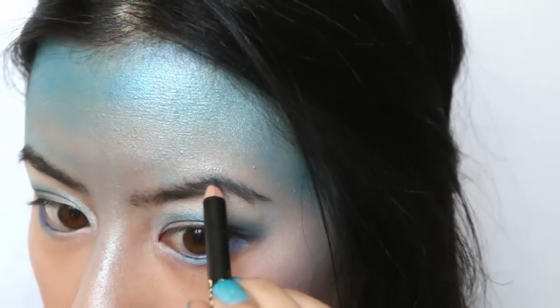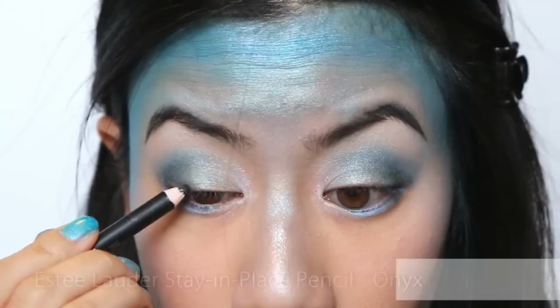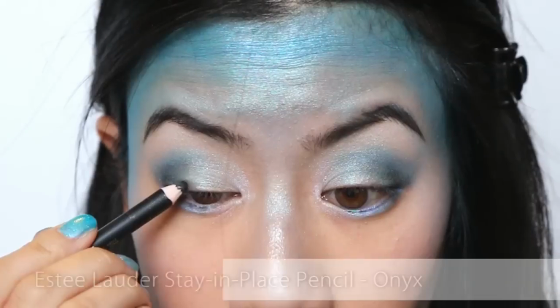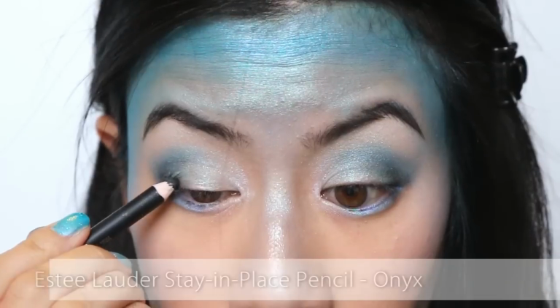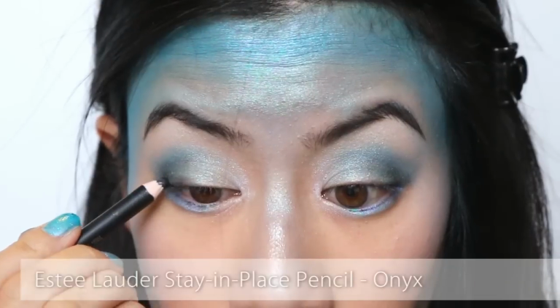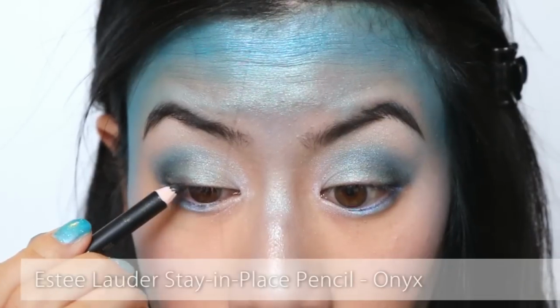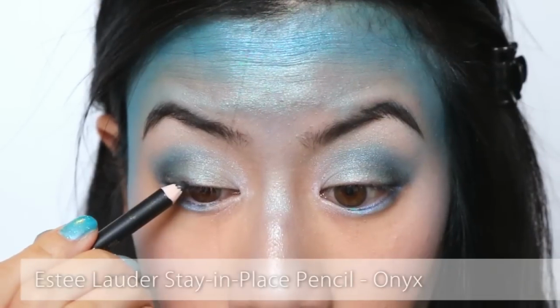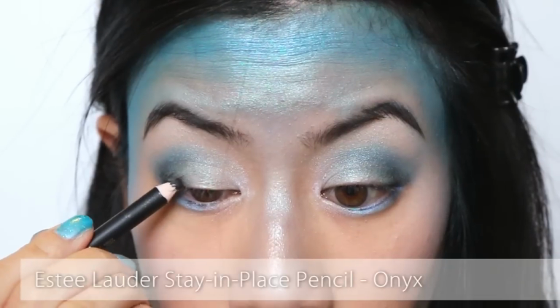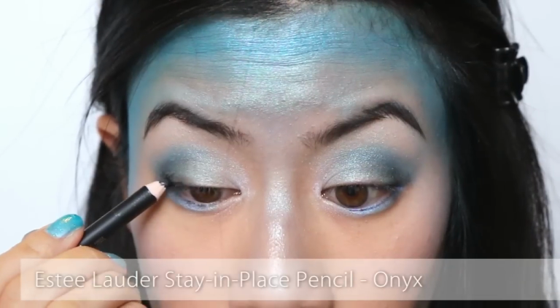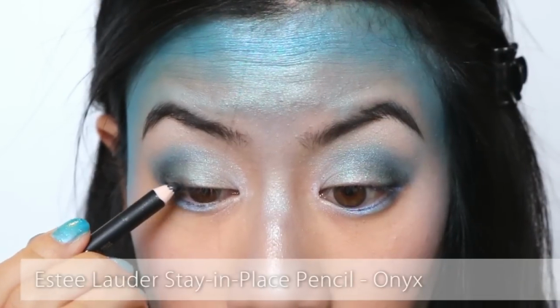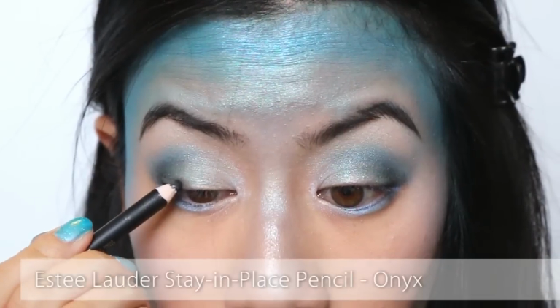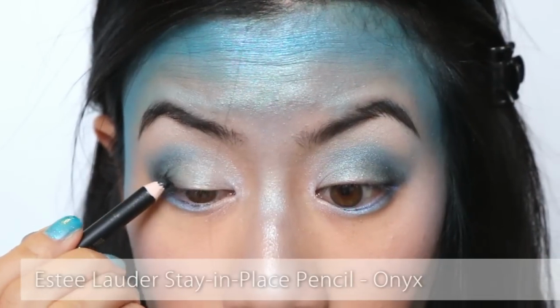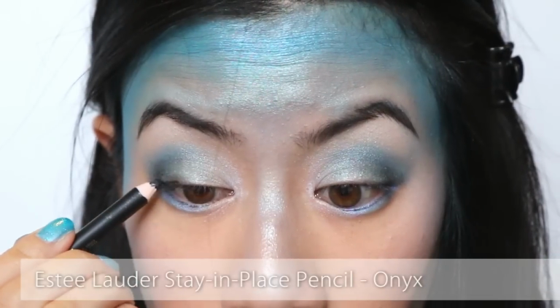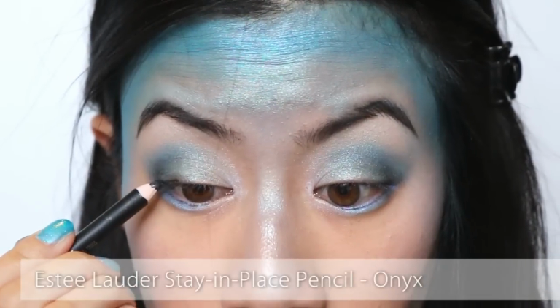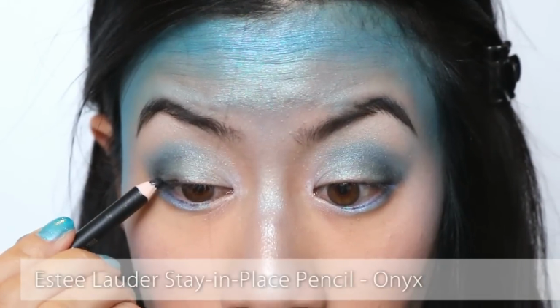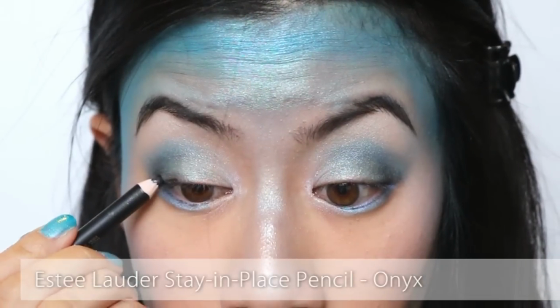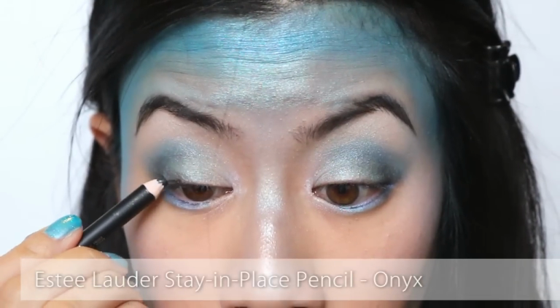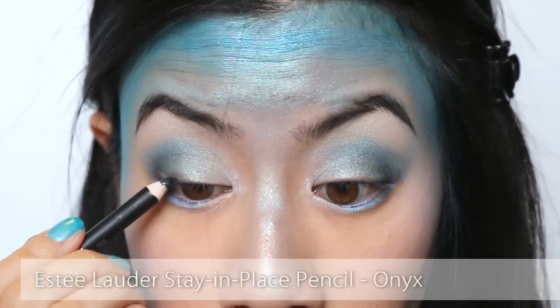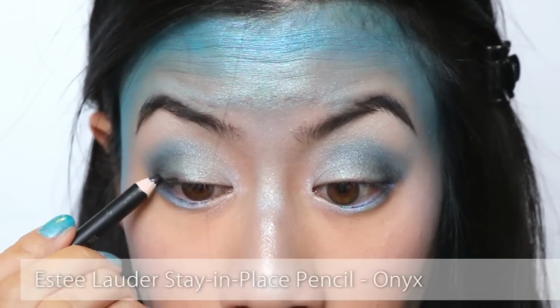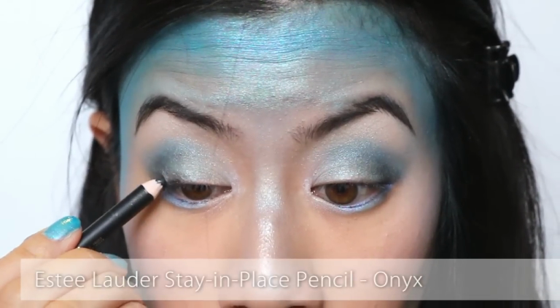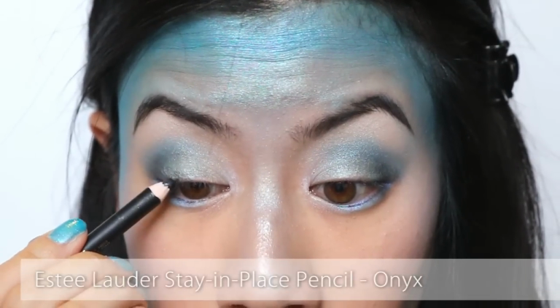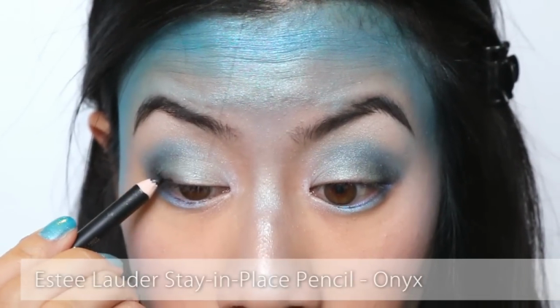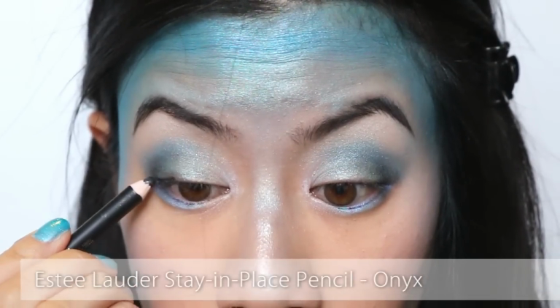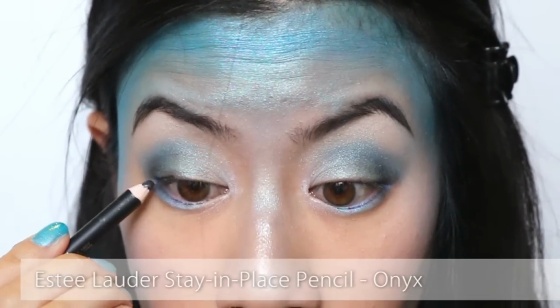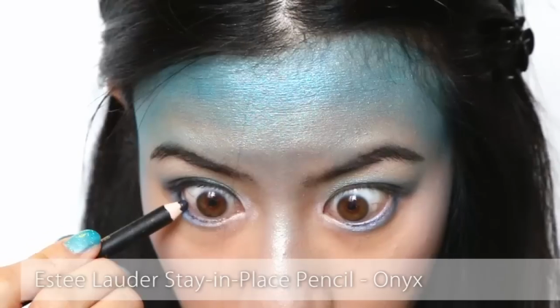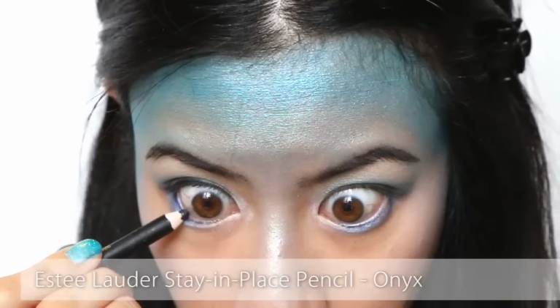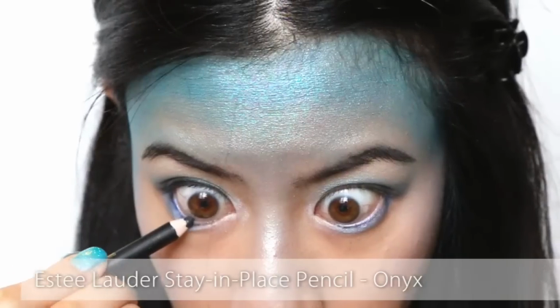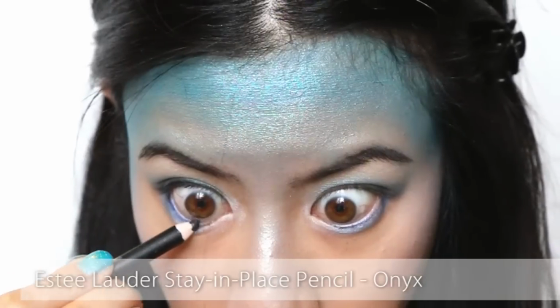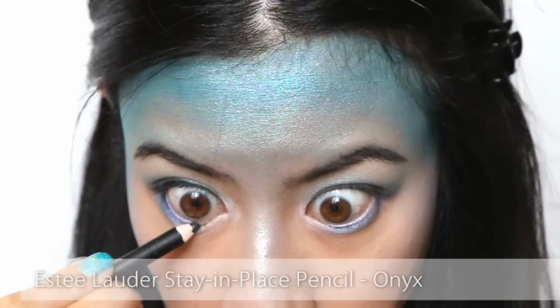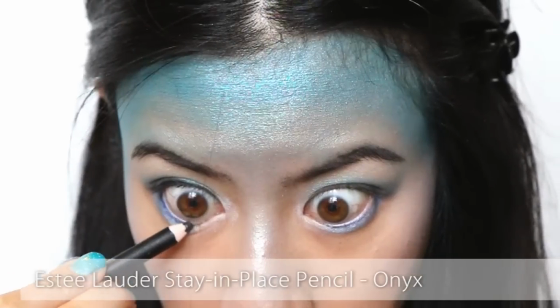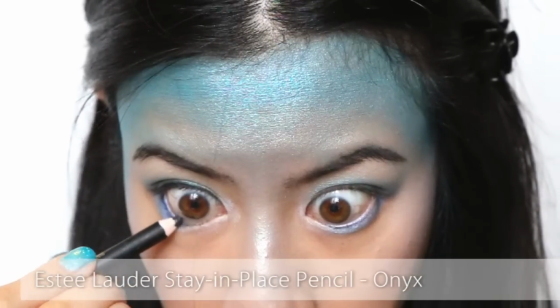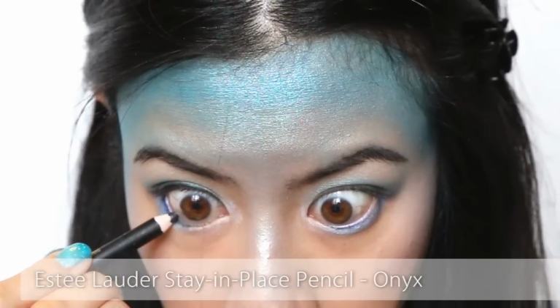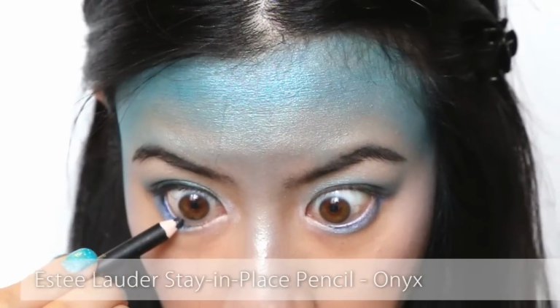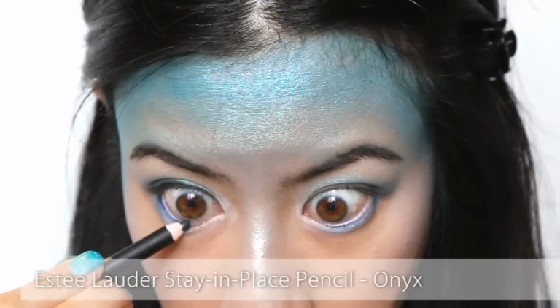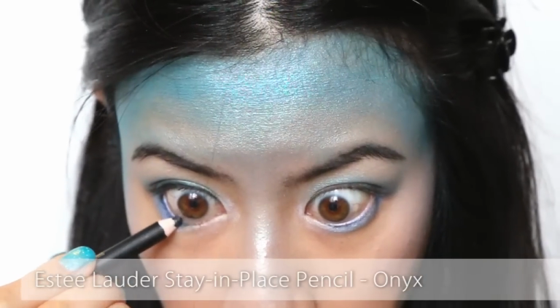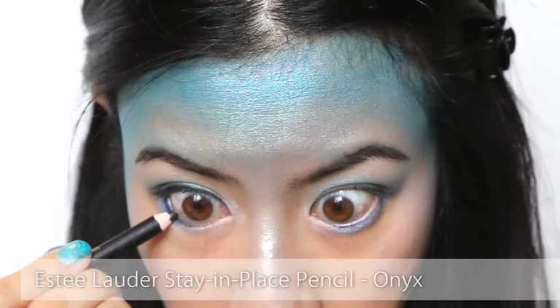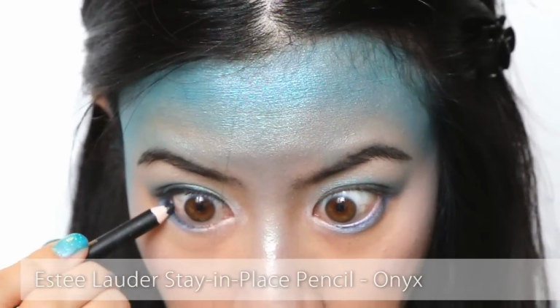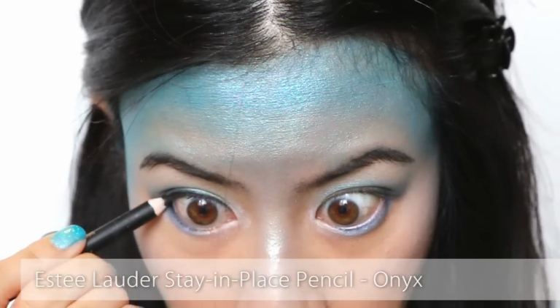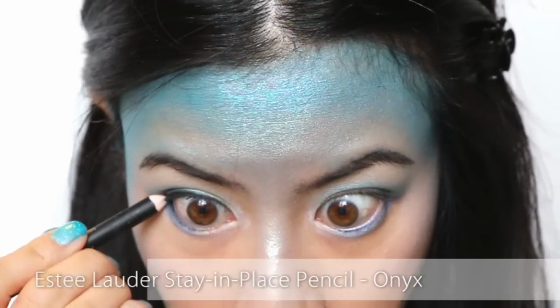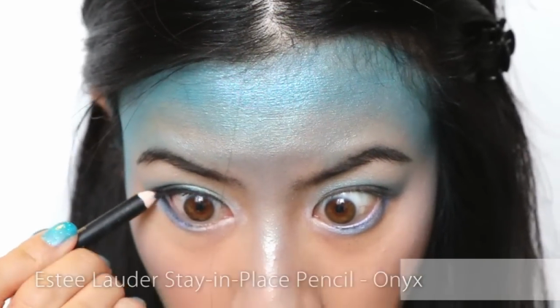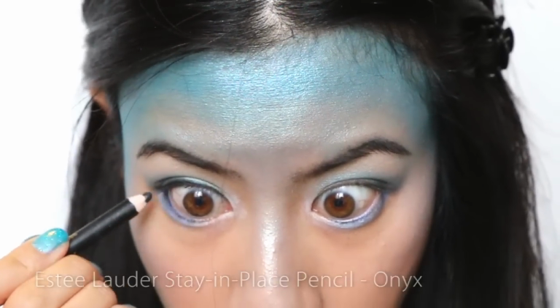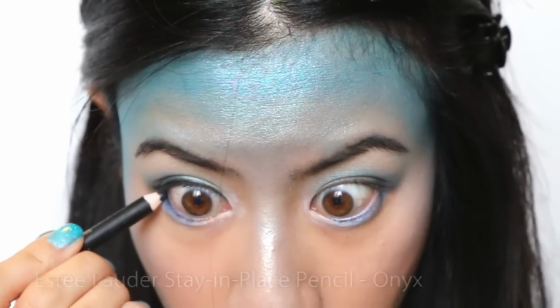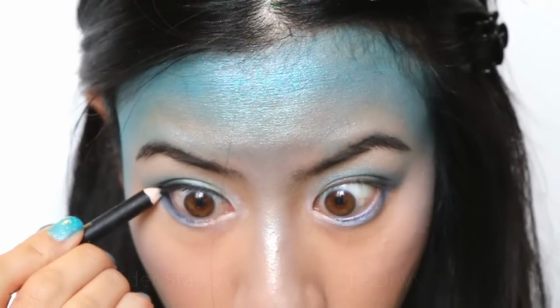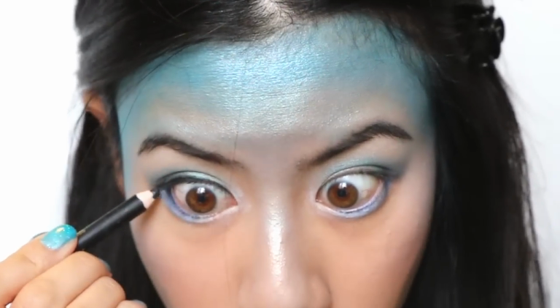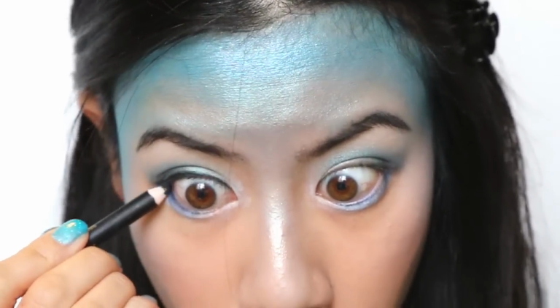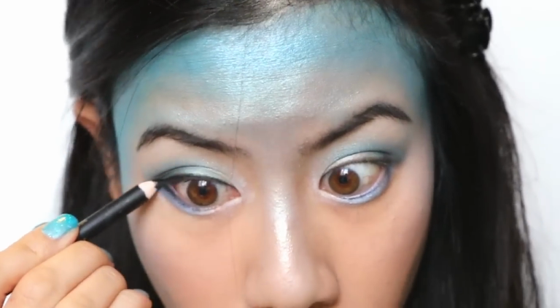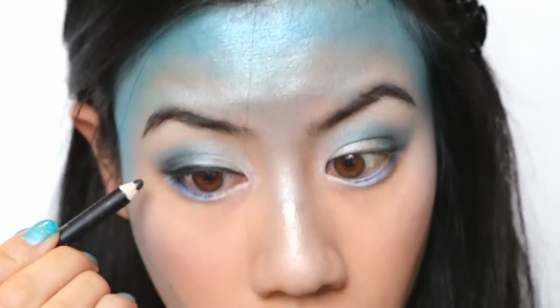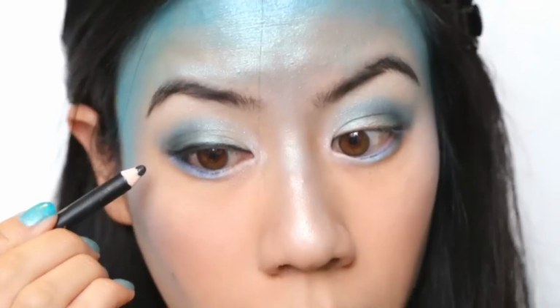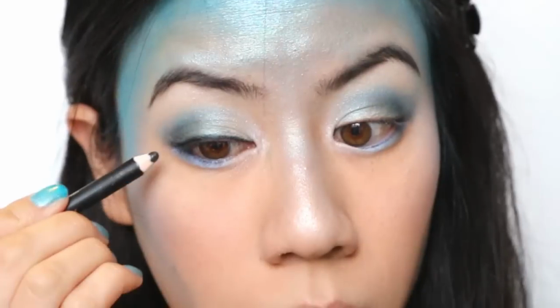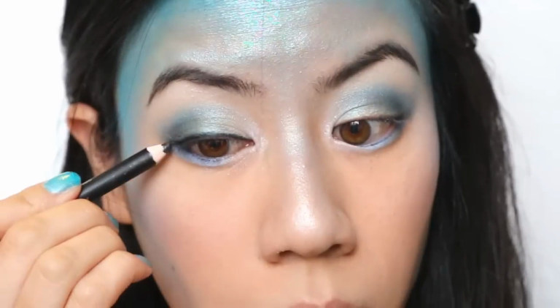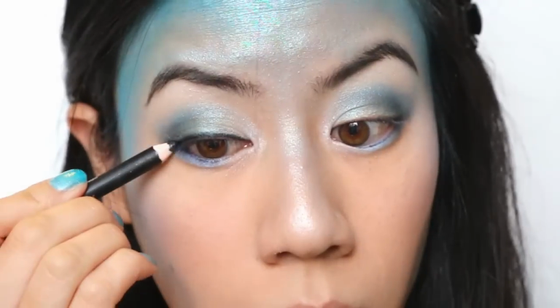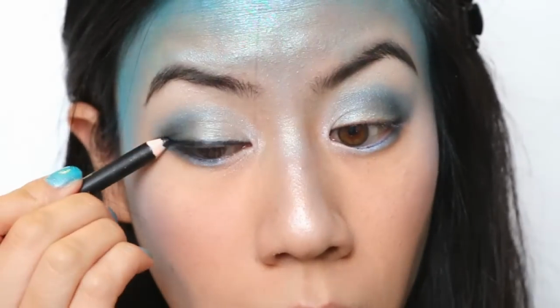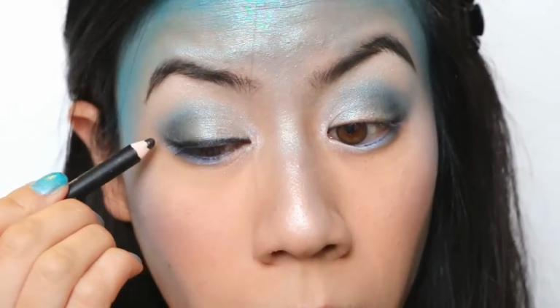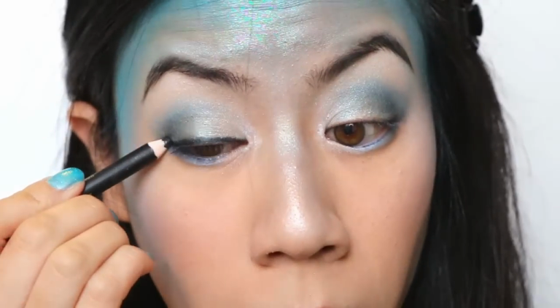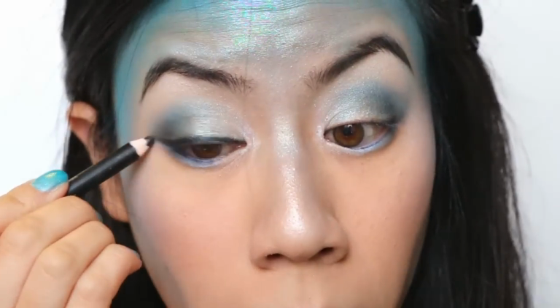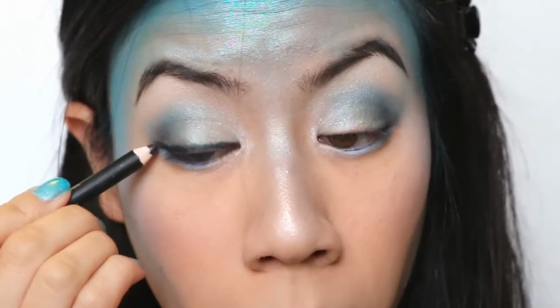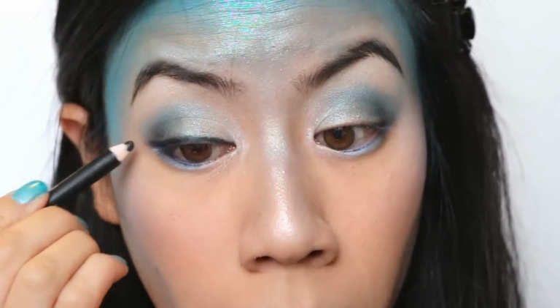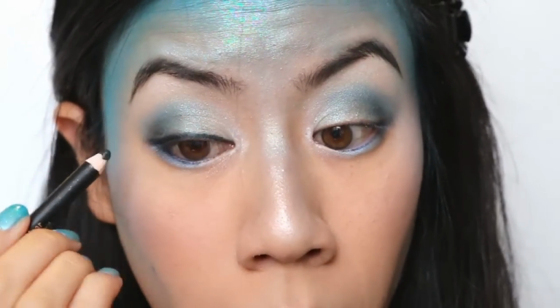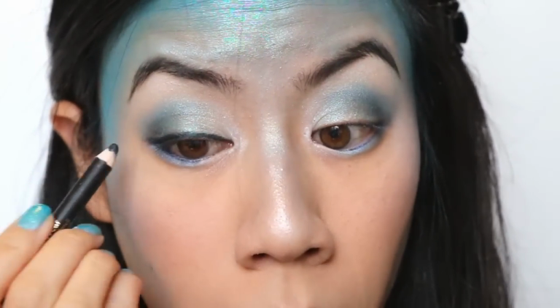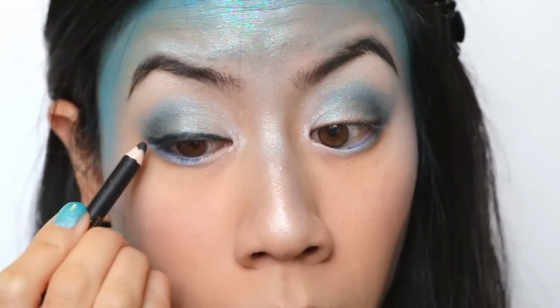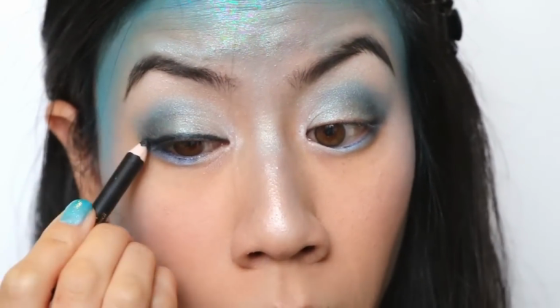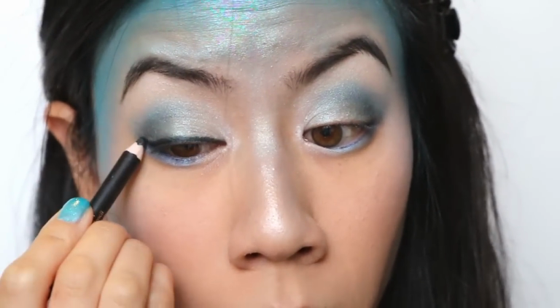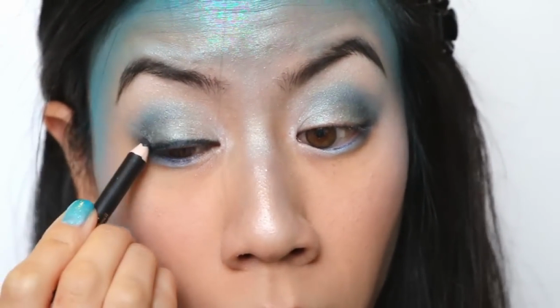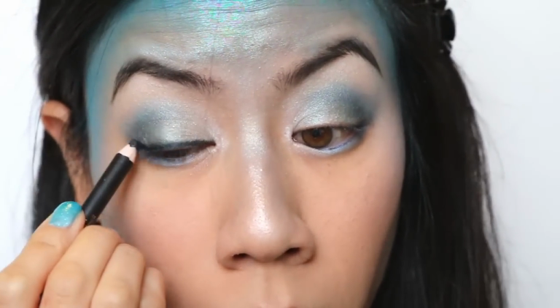Taking a black pencil liner, line your upper lash line and waterline, and slightly wing out the liner on the outer corner of your eyes.